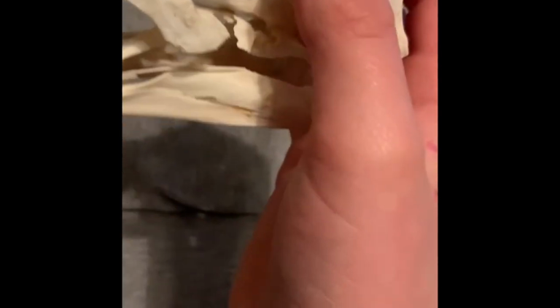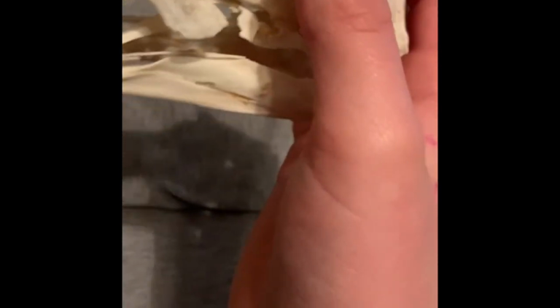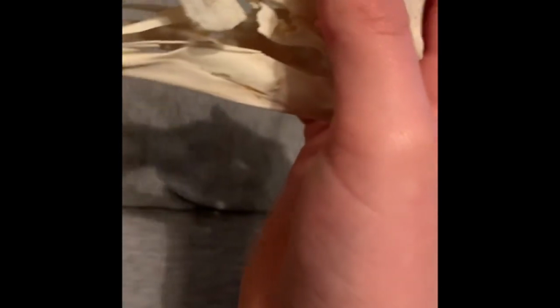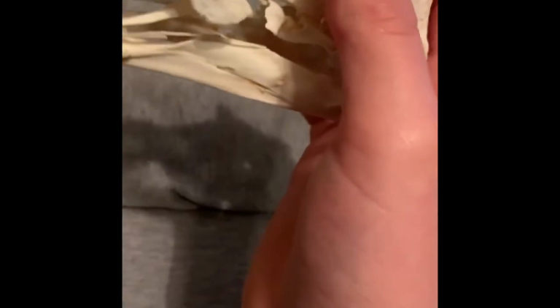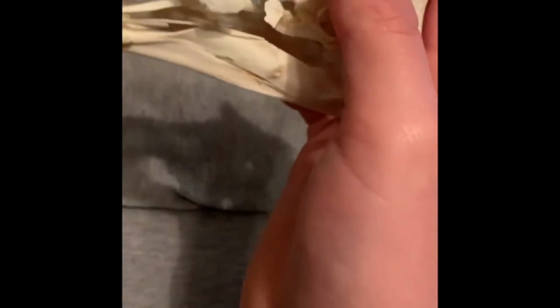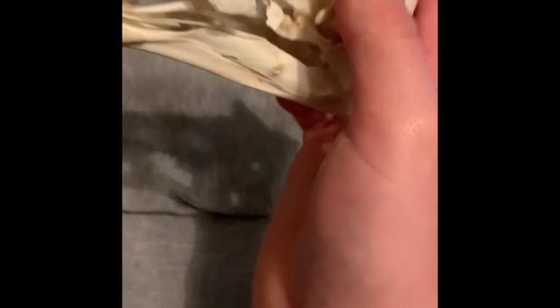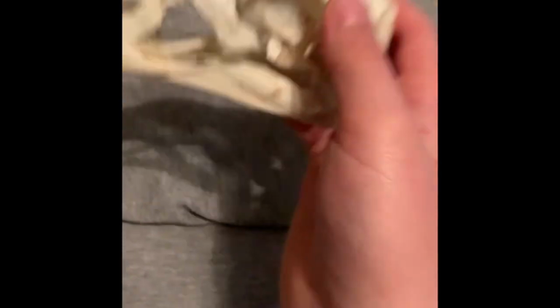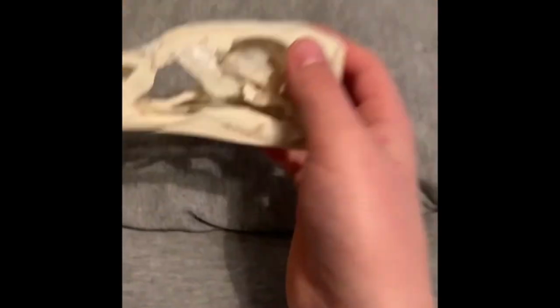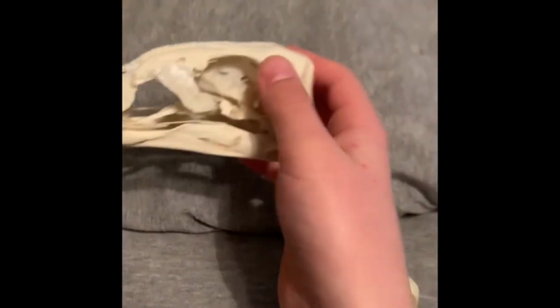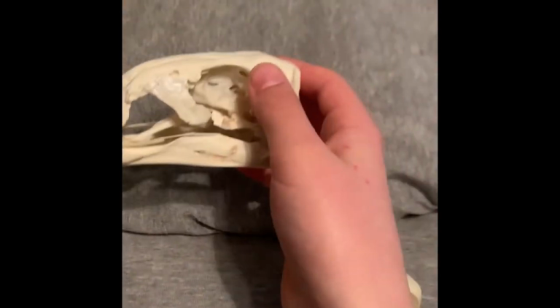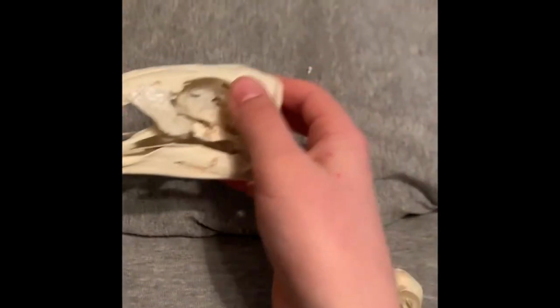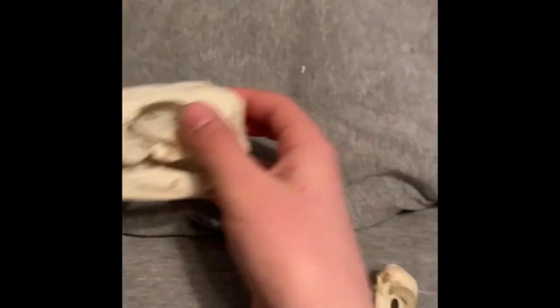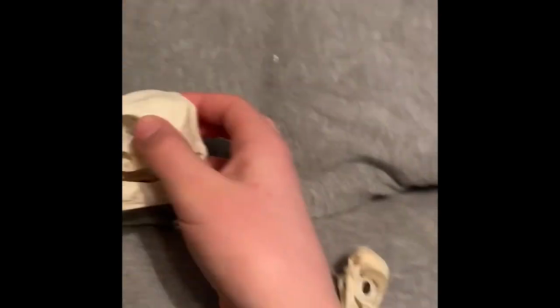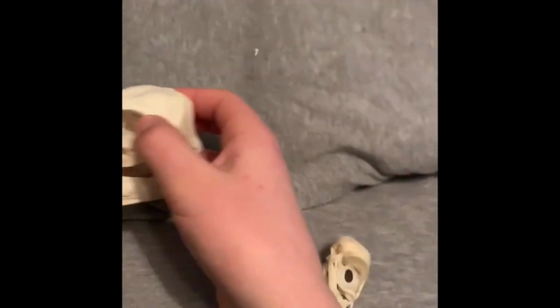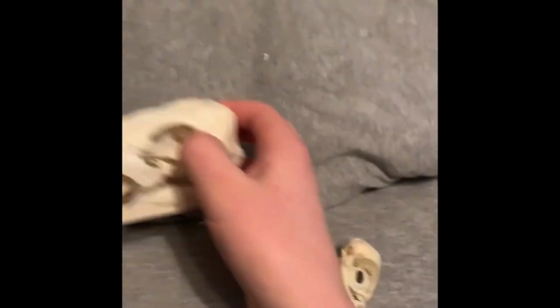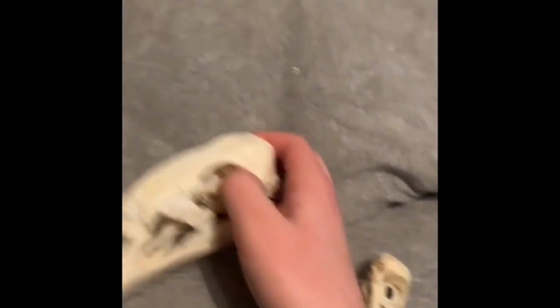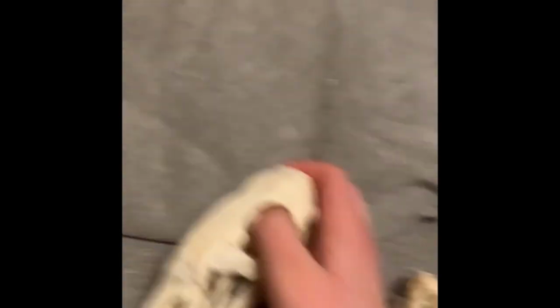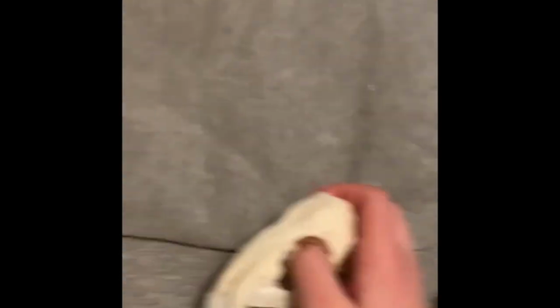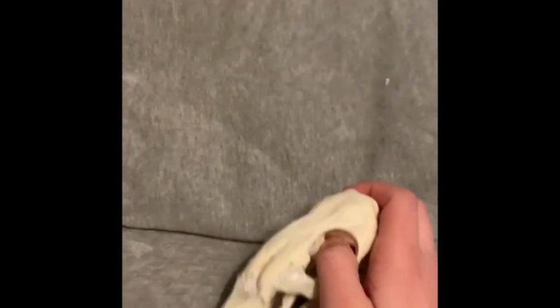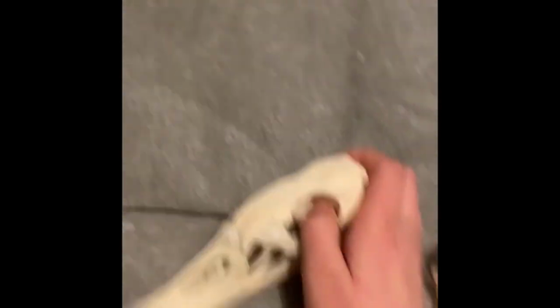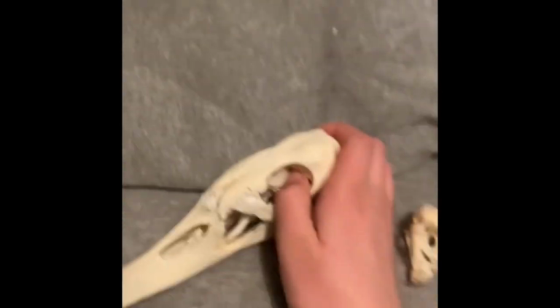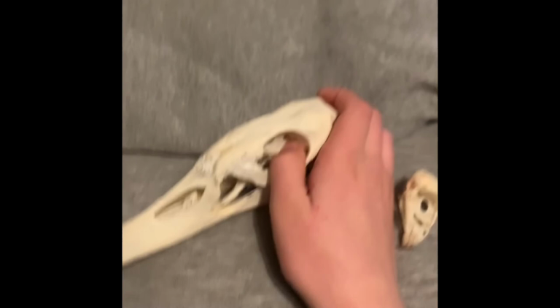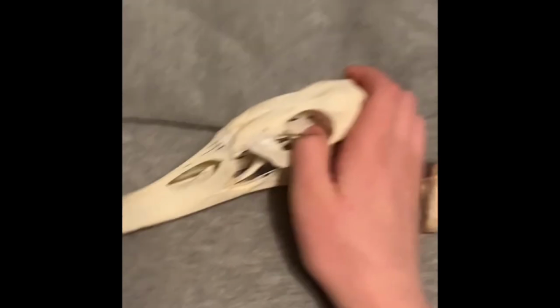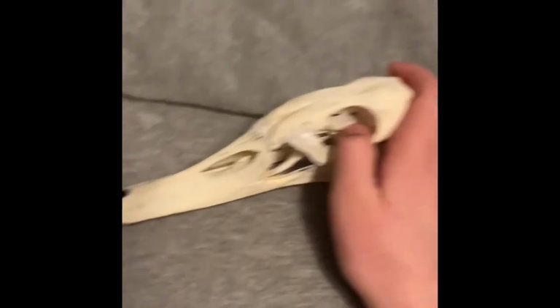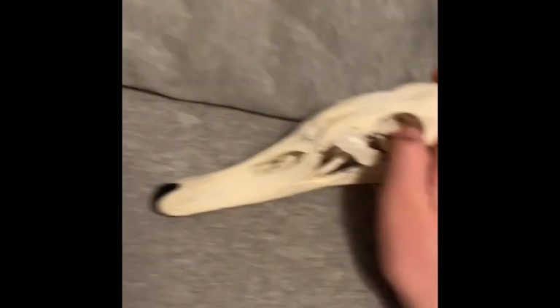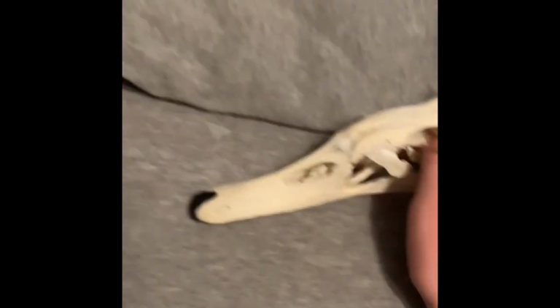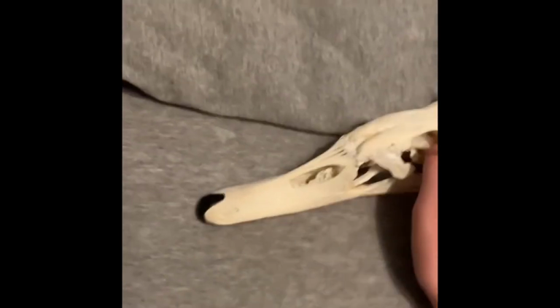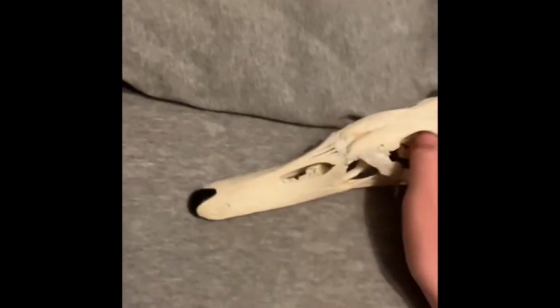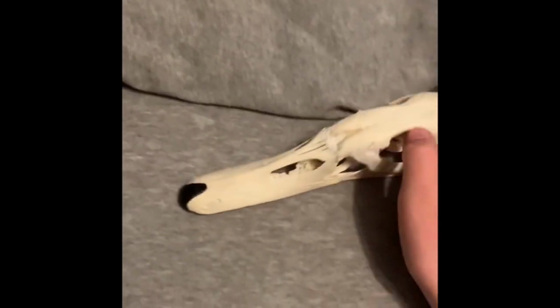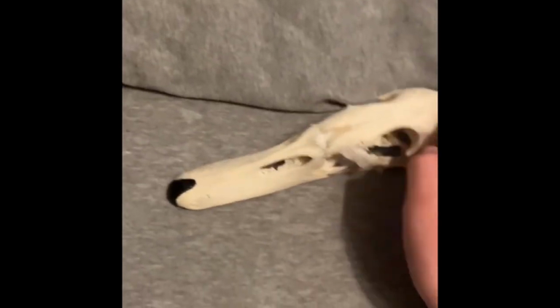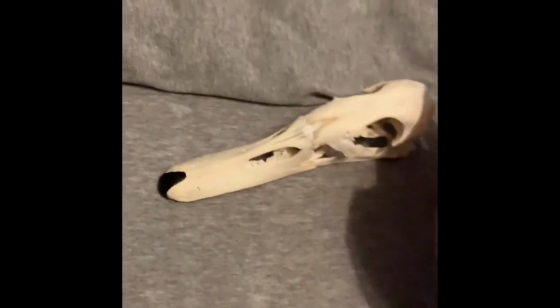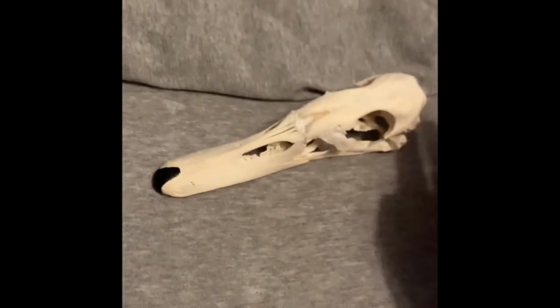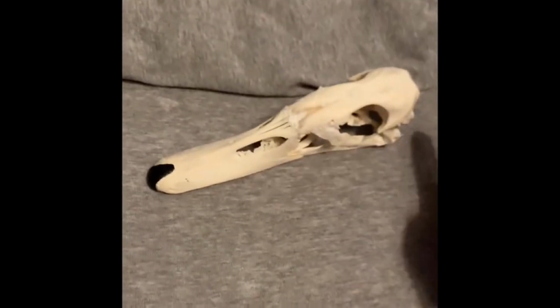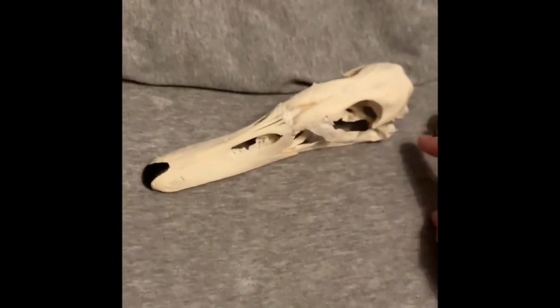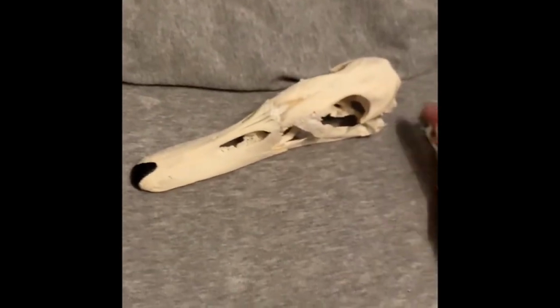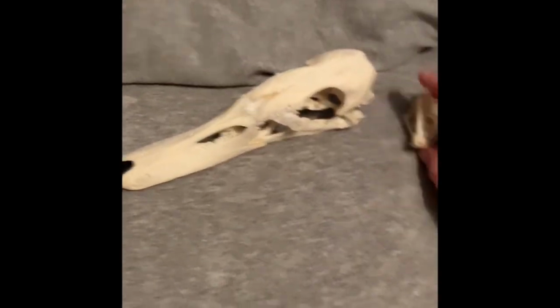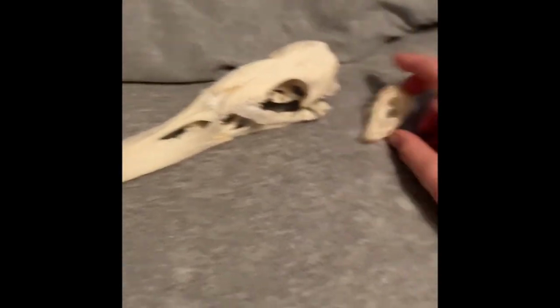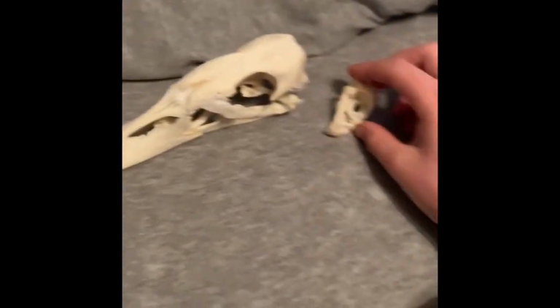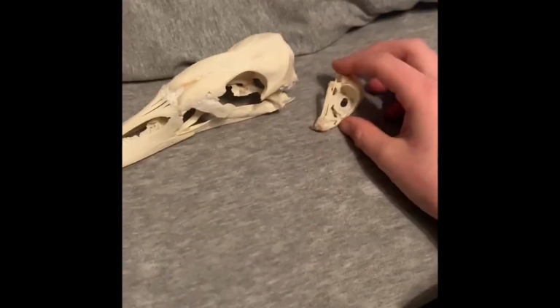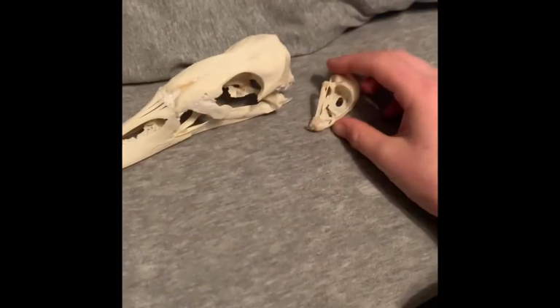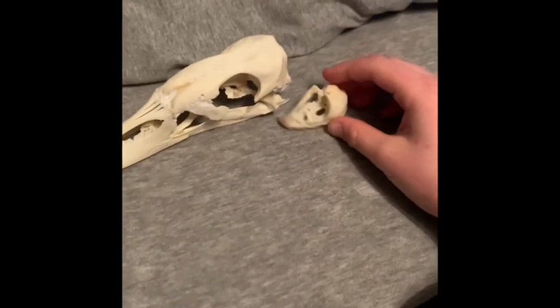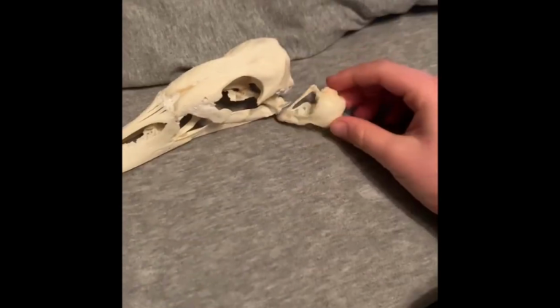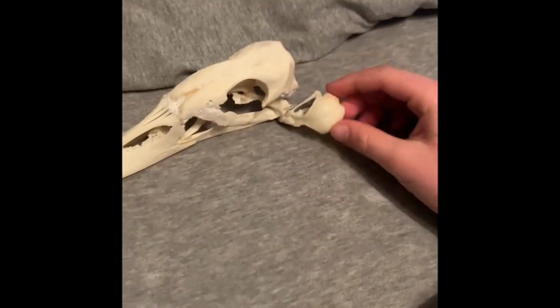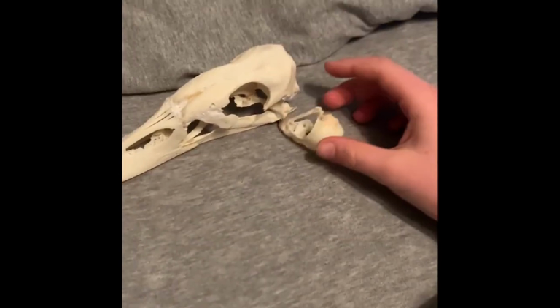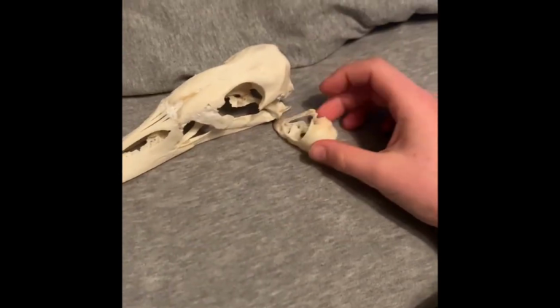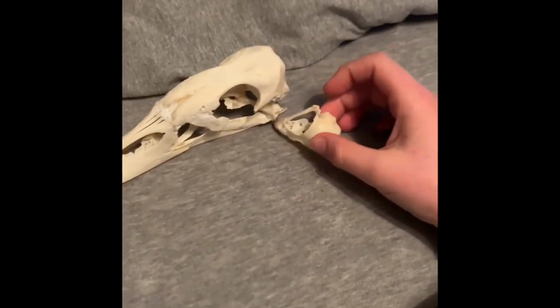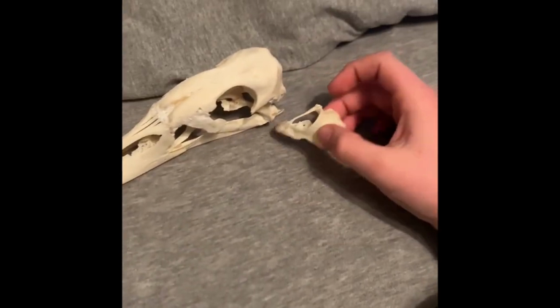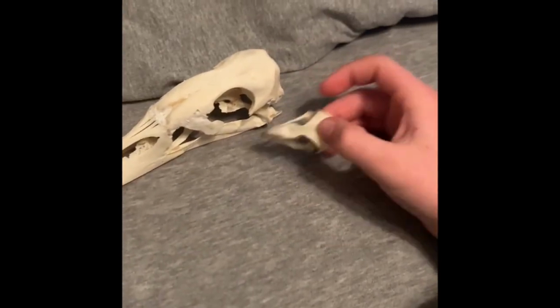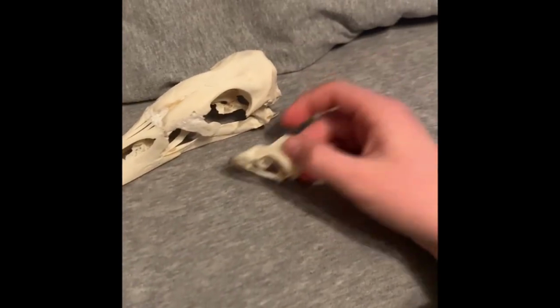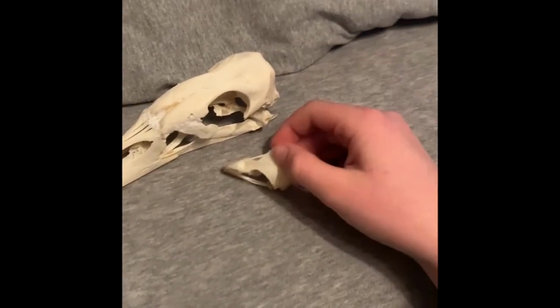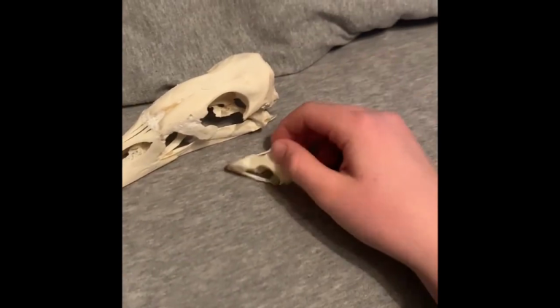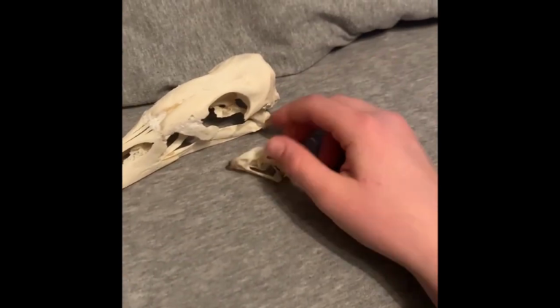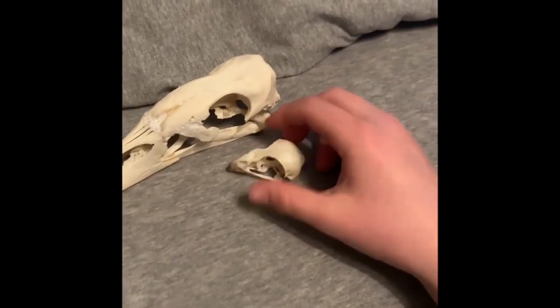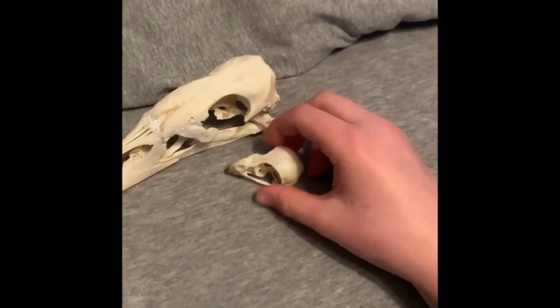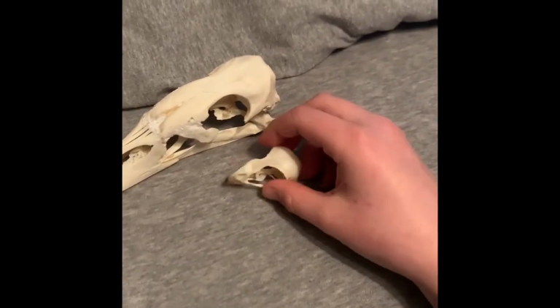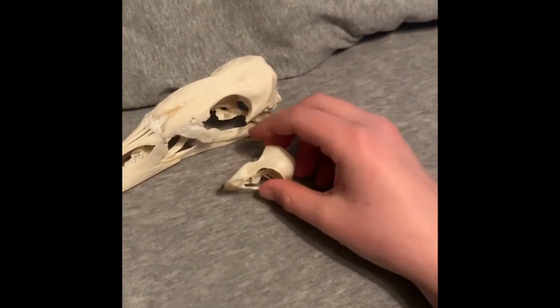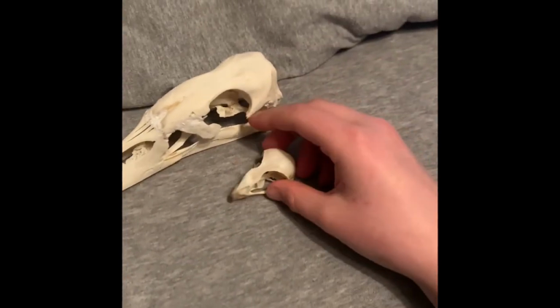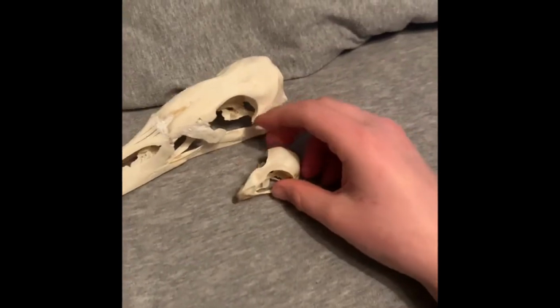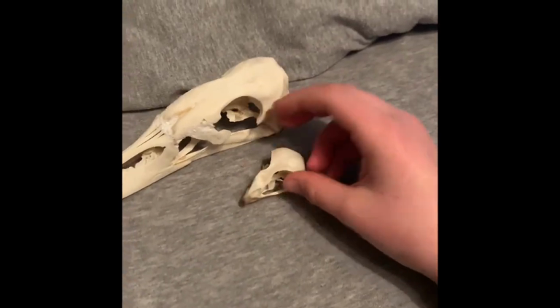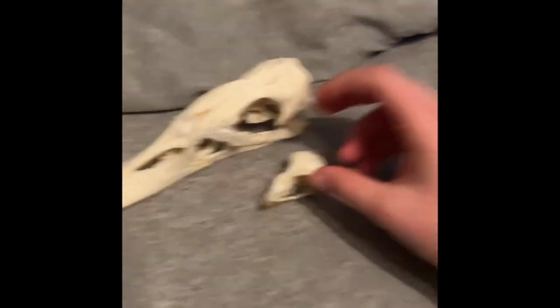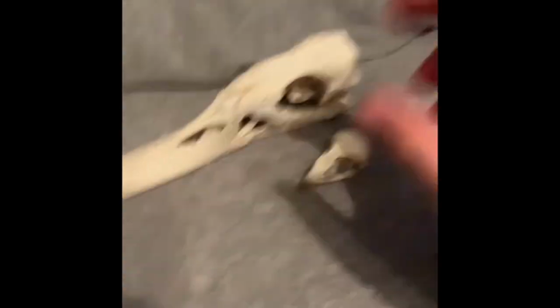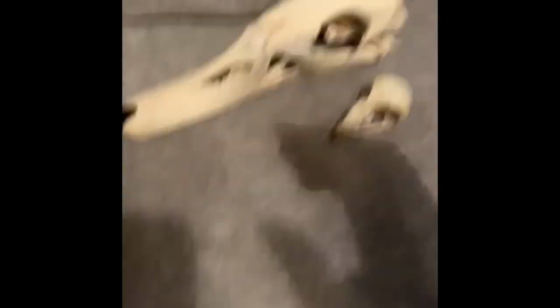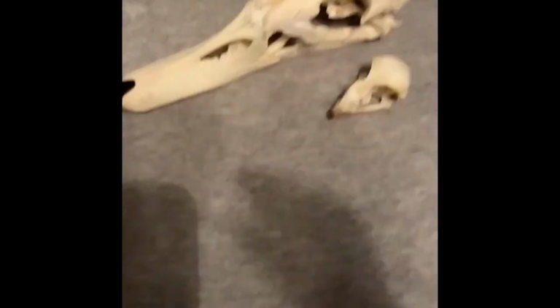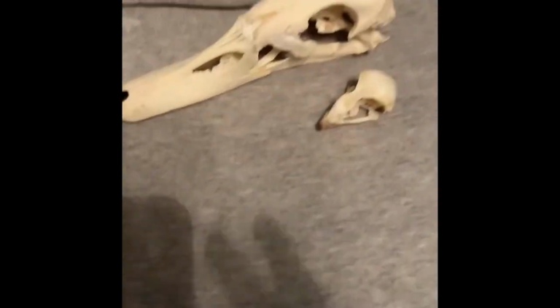So yeah guys — a mute swan and a sparrowhawk.